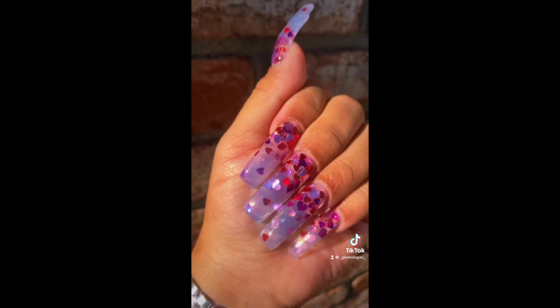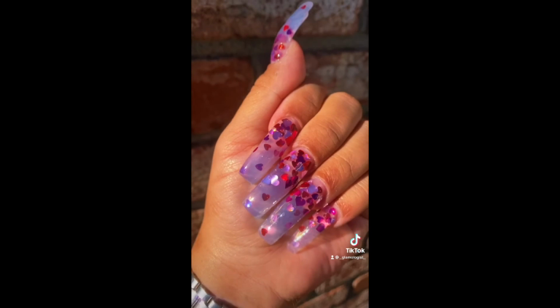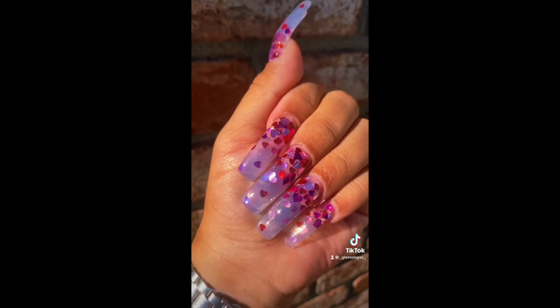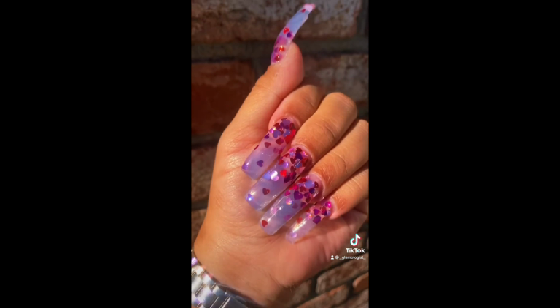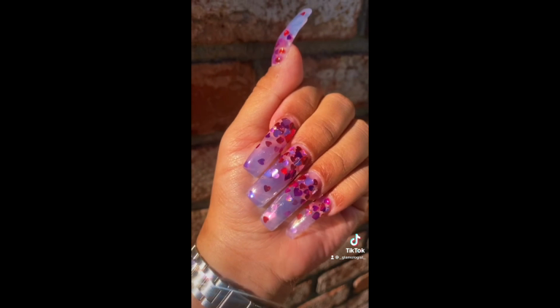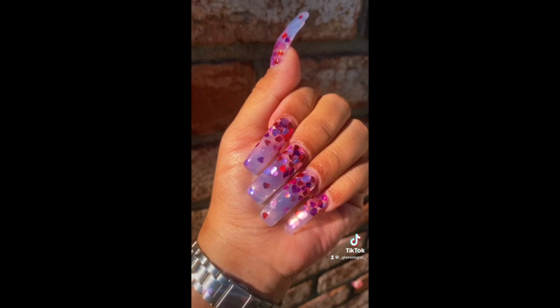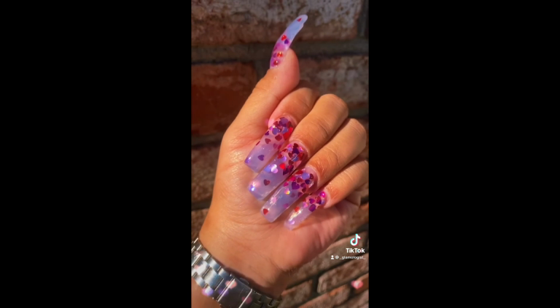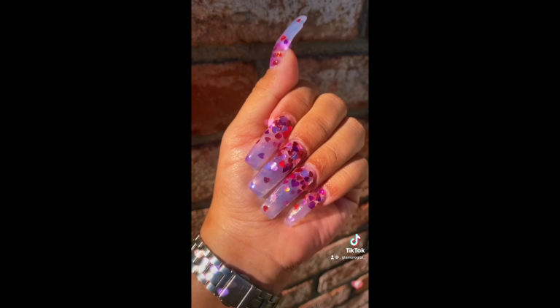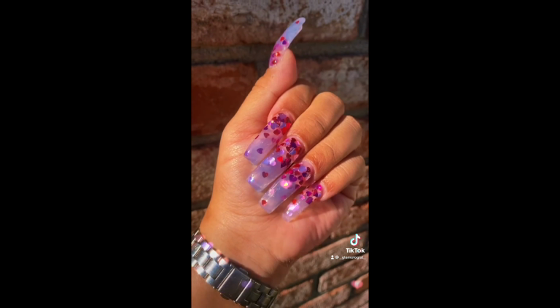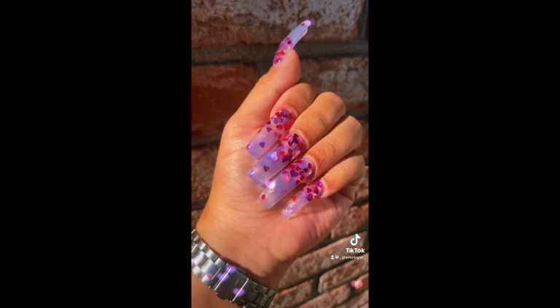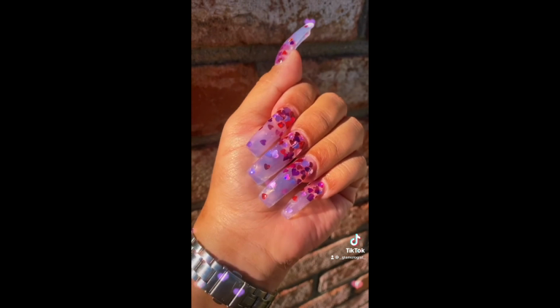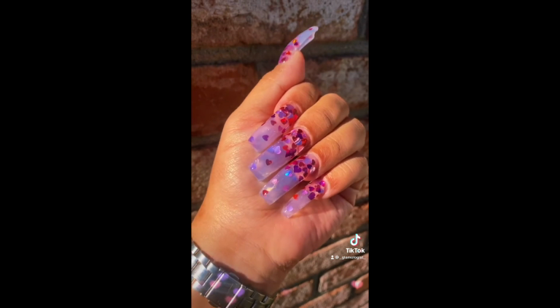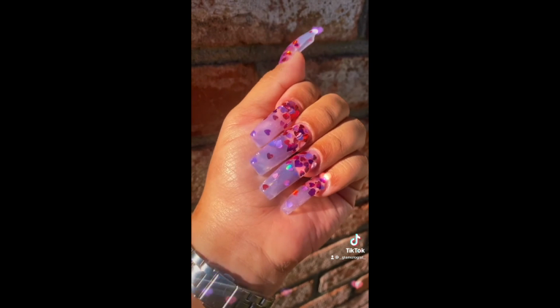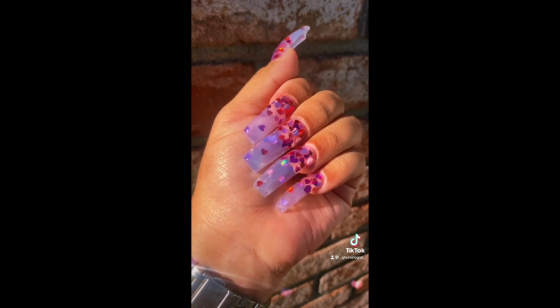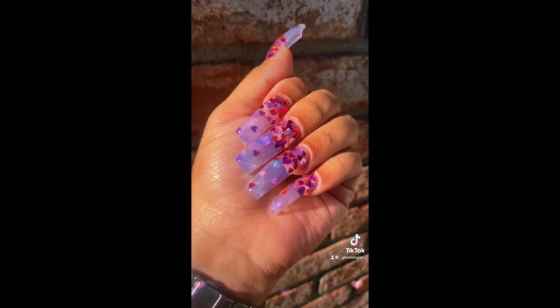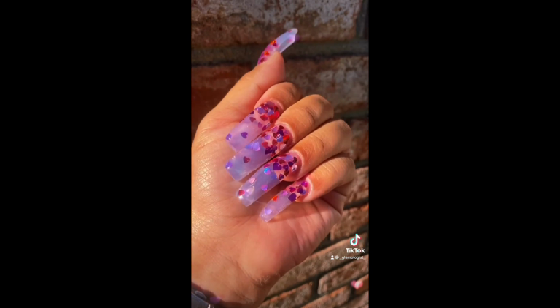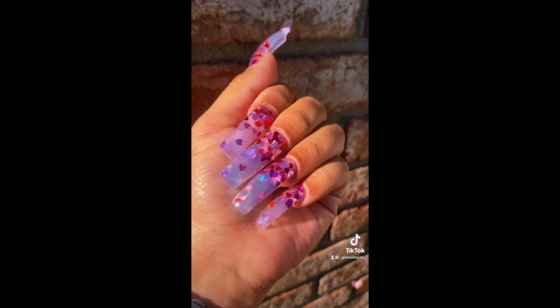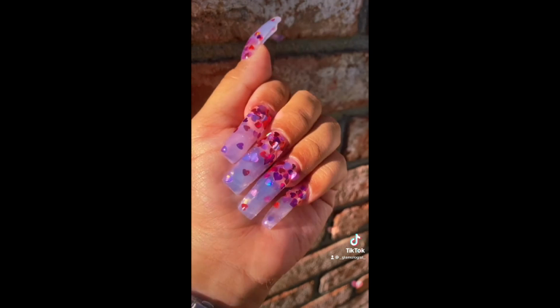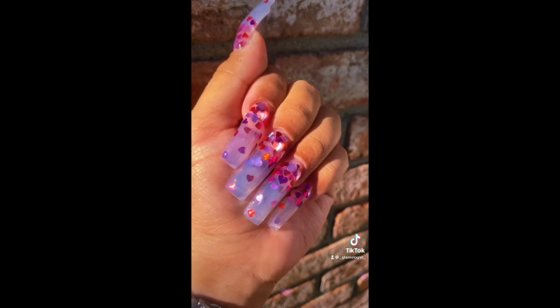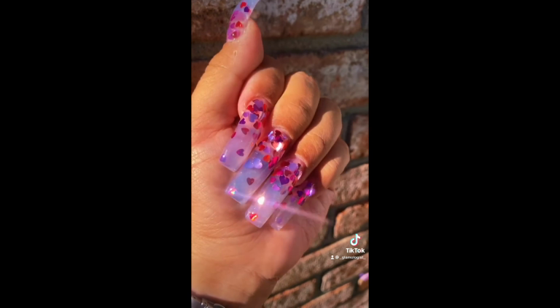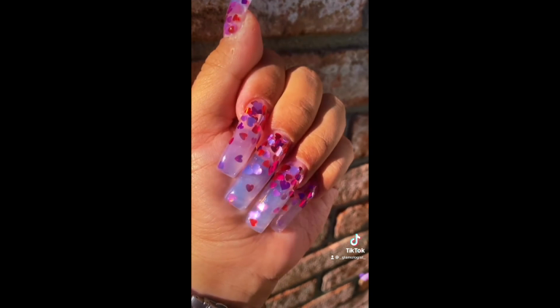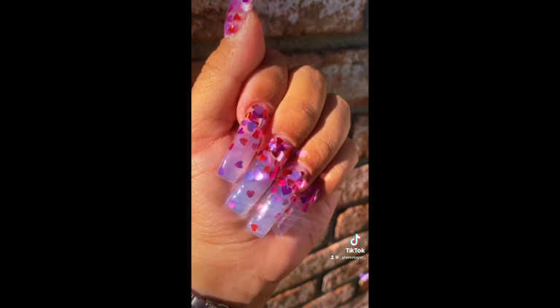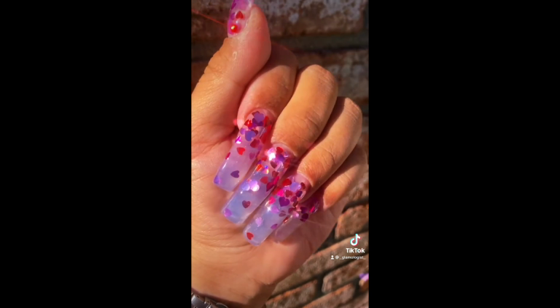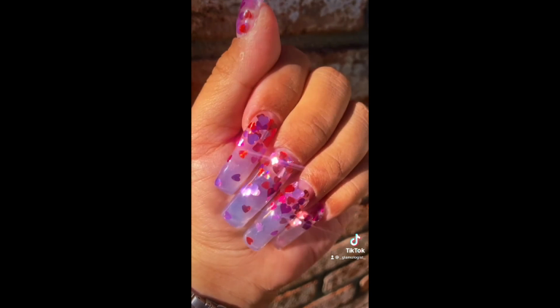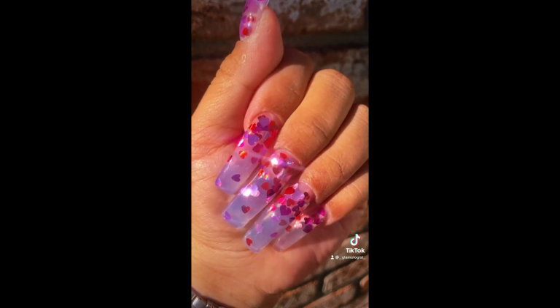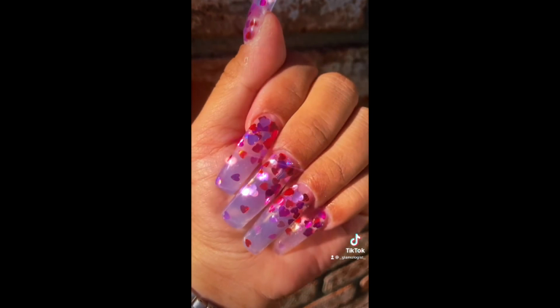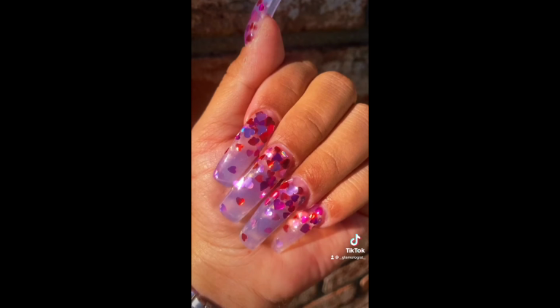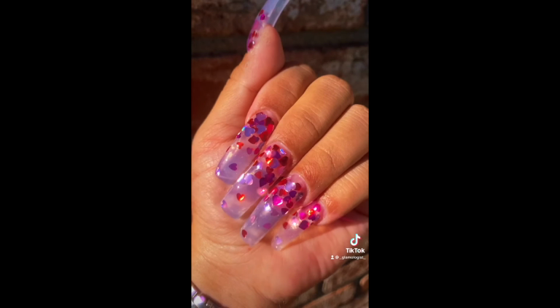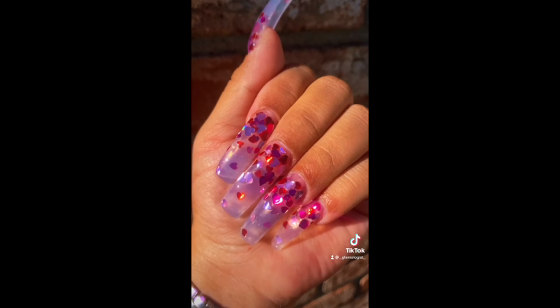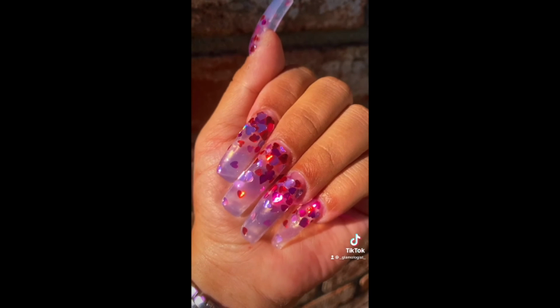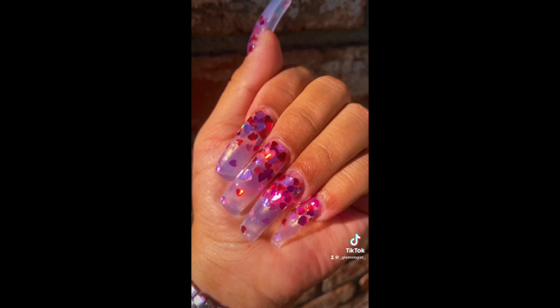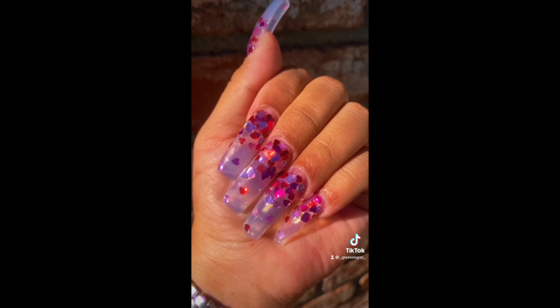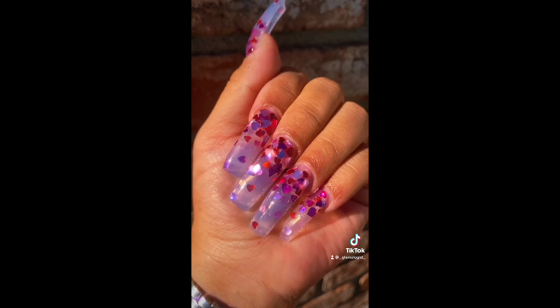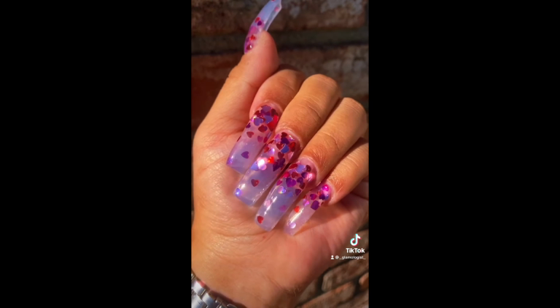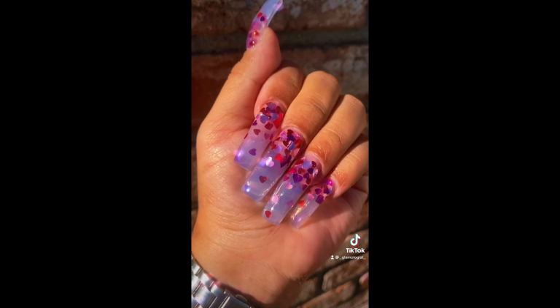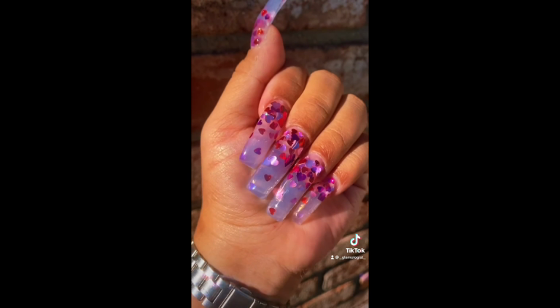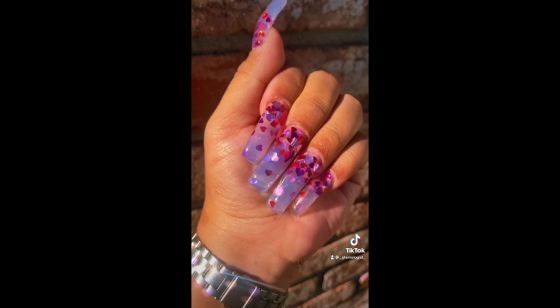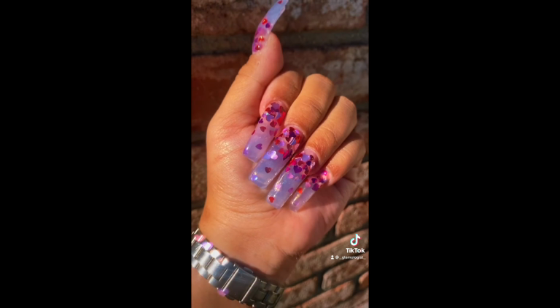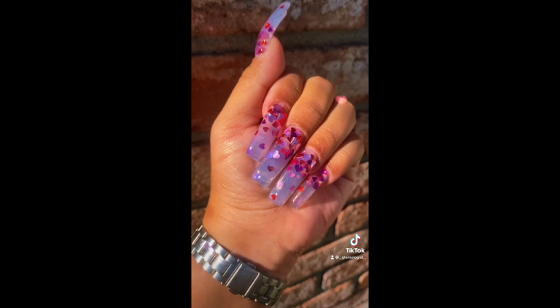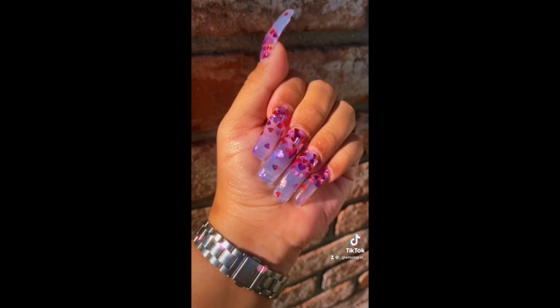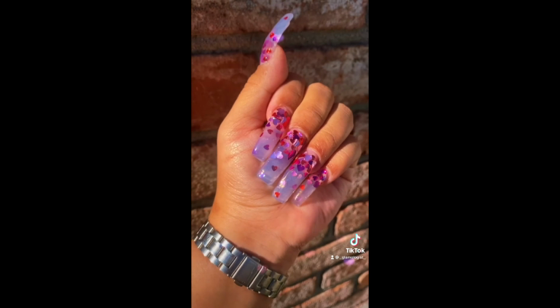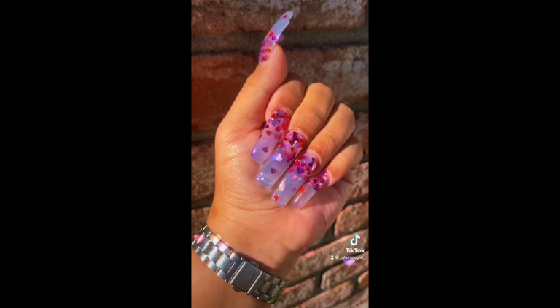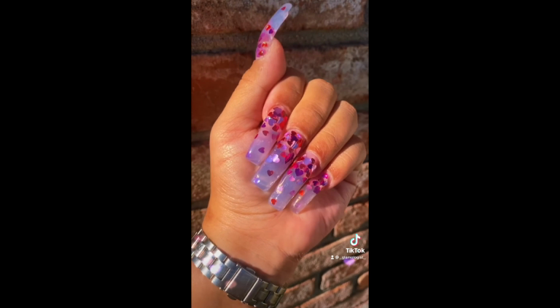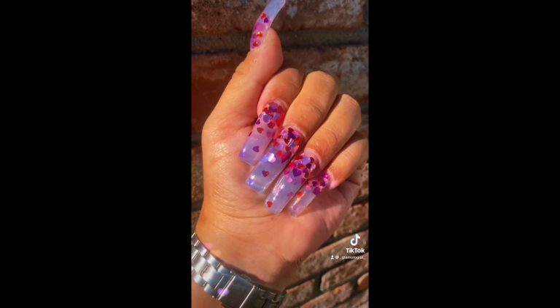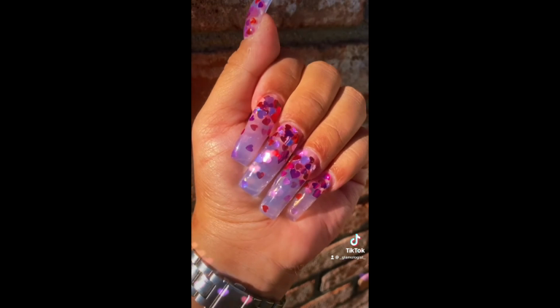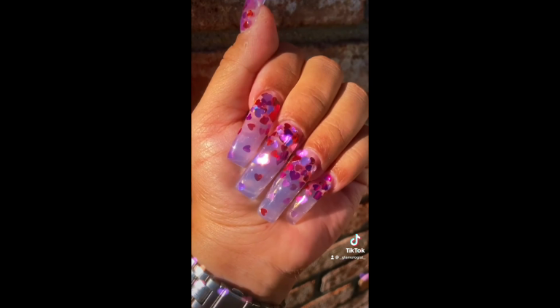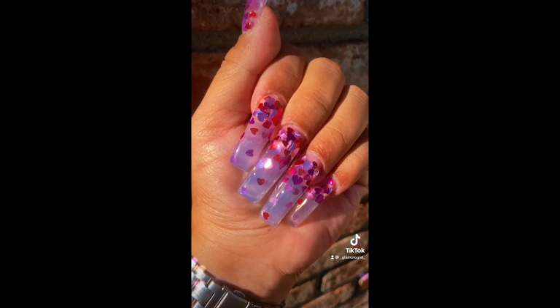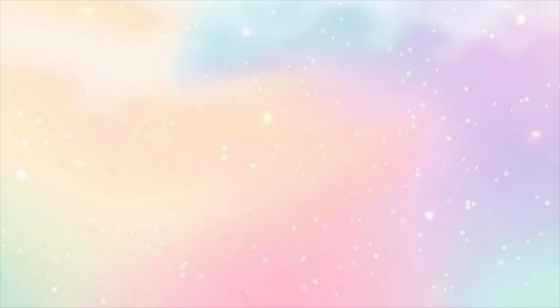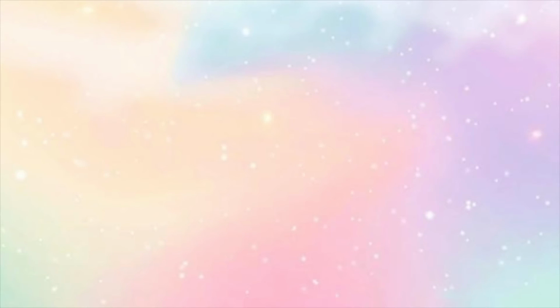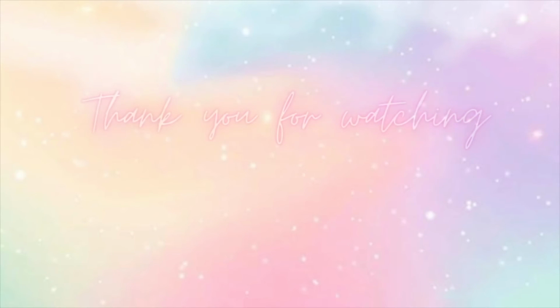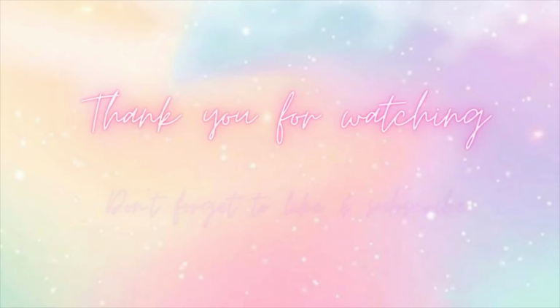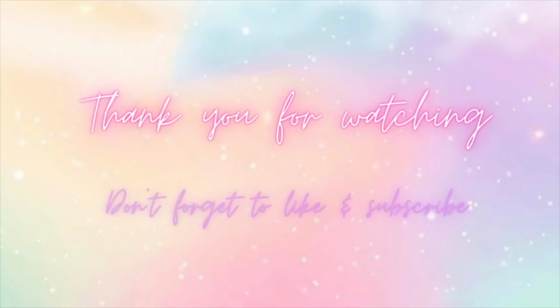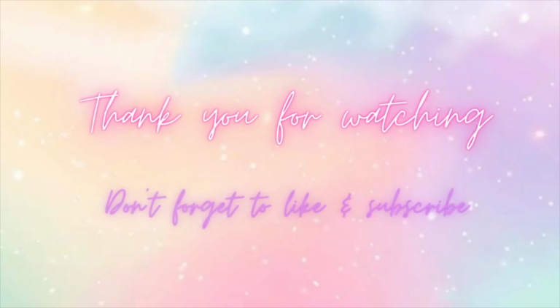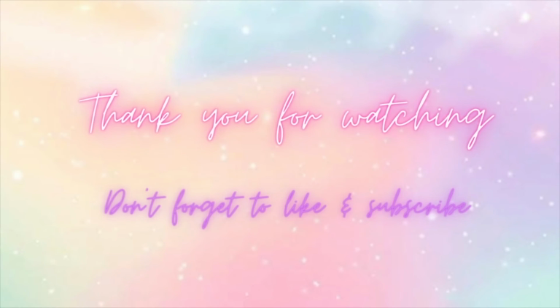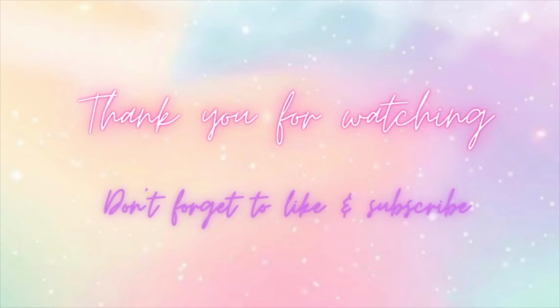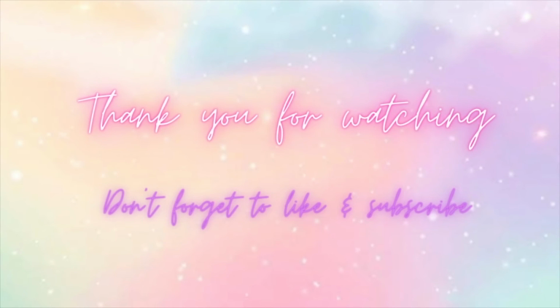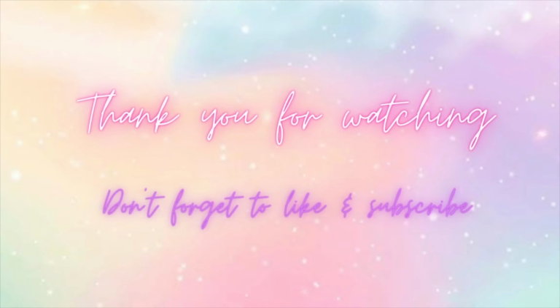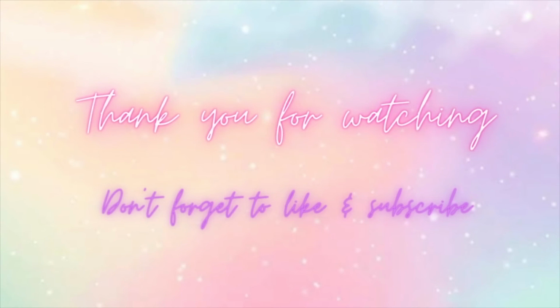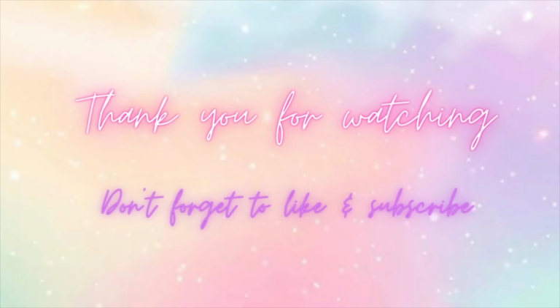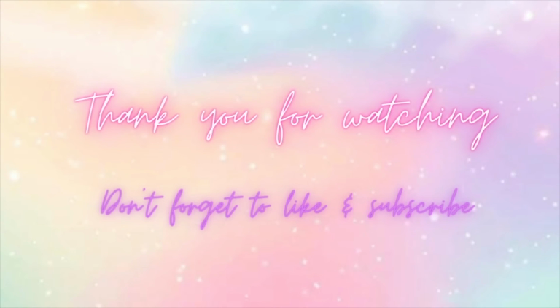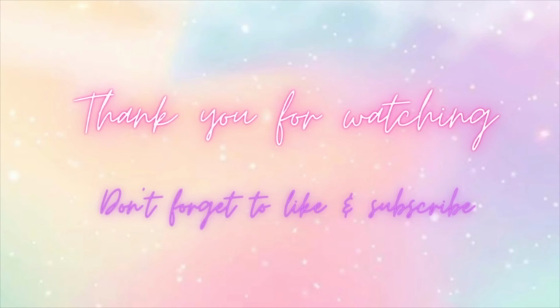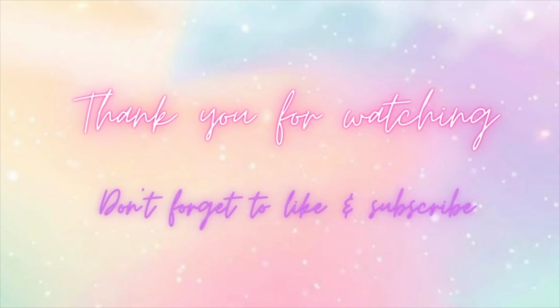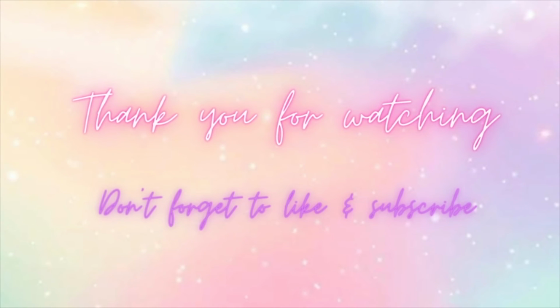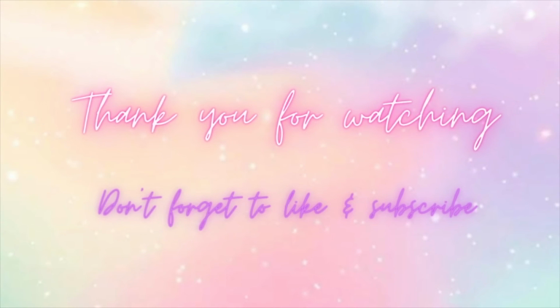Don't forget to follow me and follow my TikTok, and we'll see you guys next time. Thanks for watching!